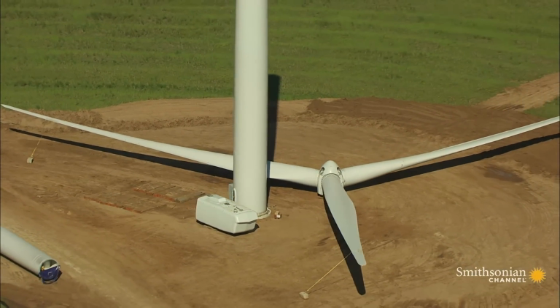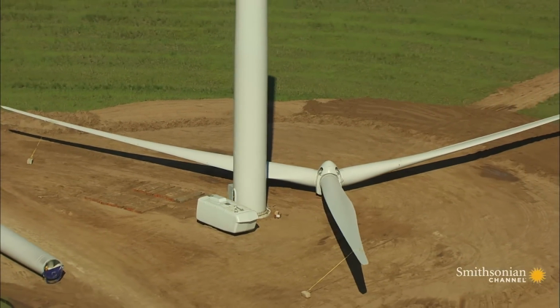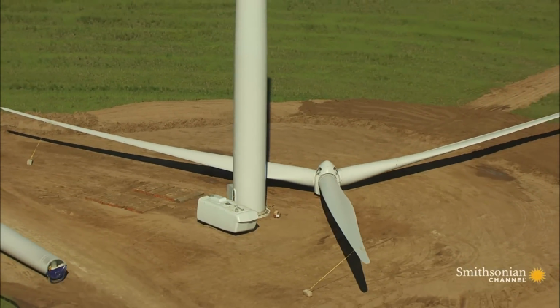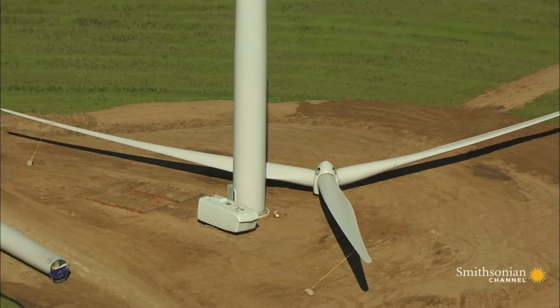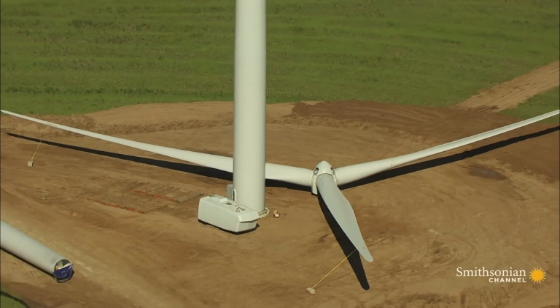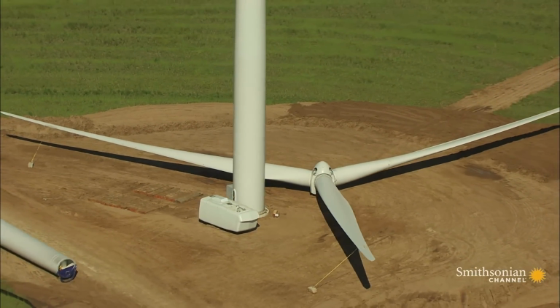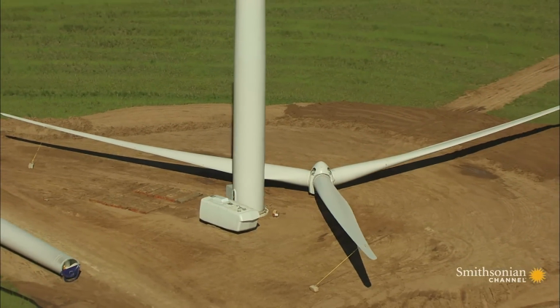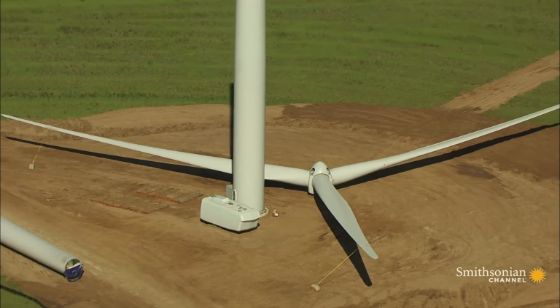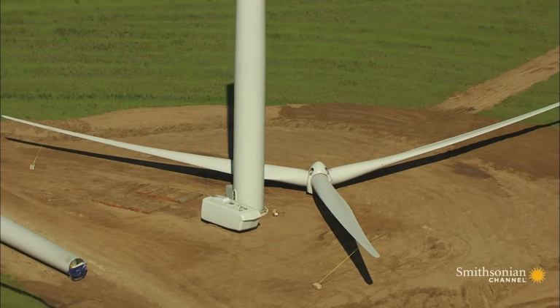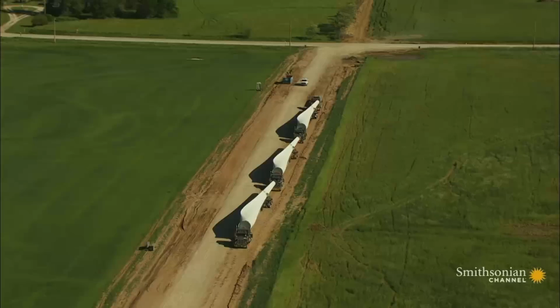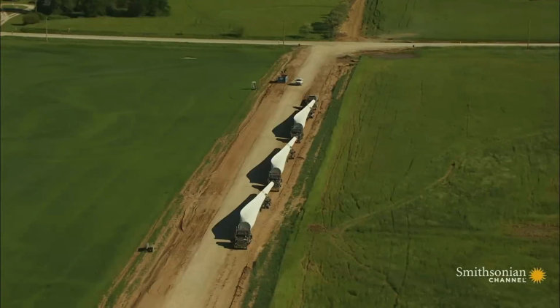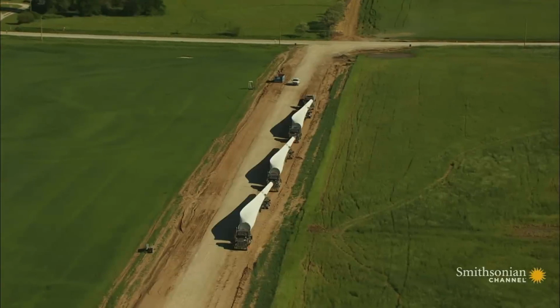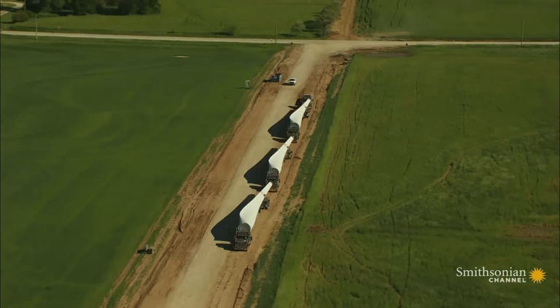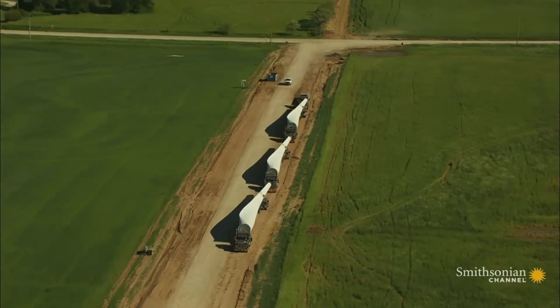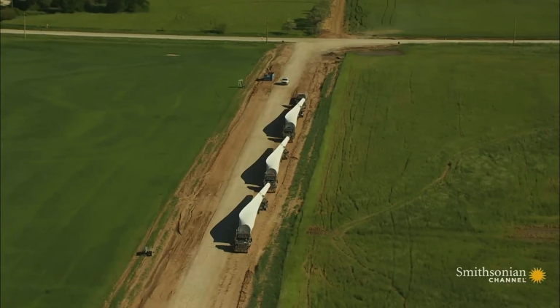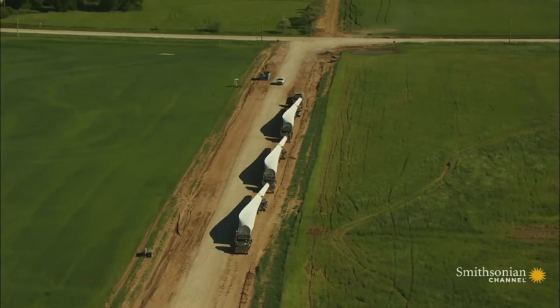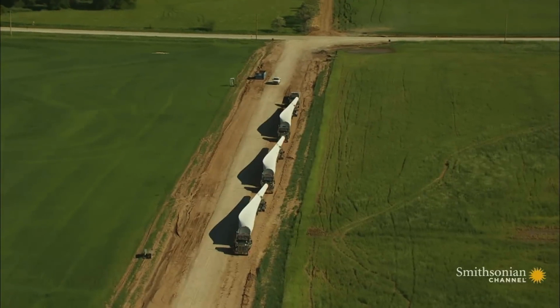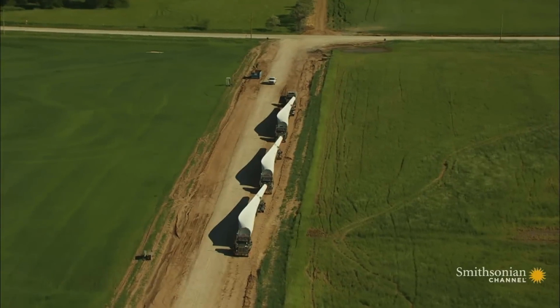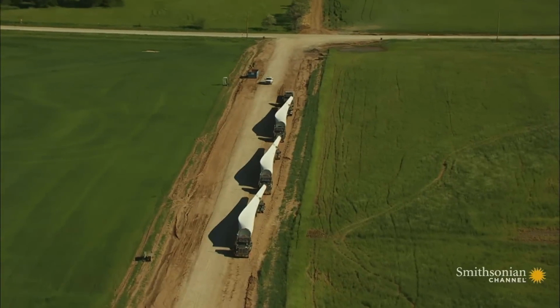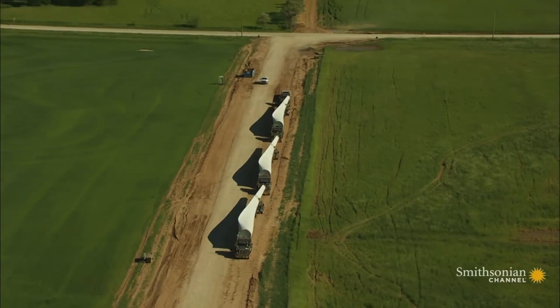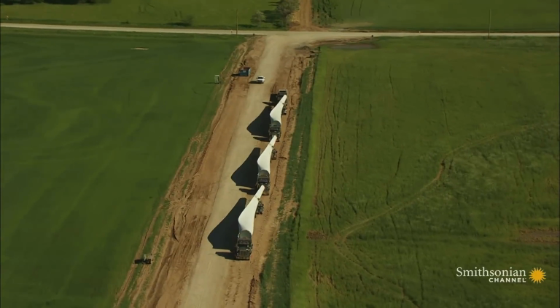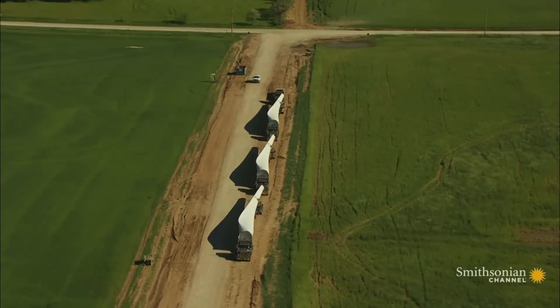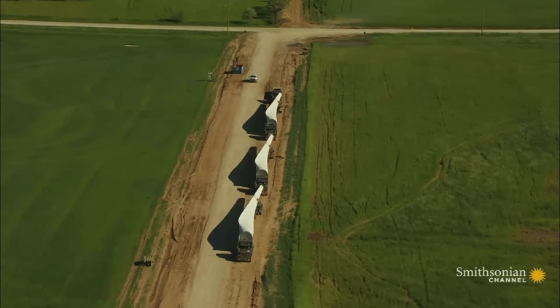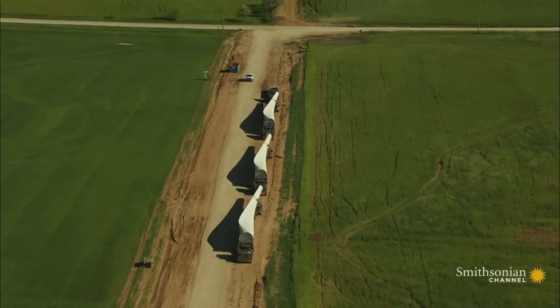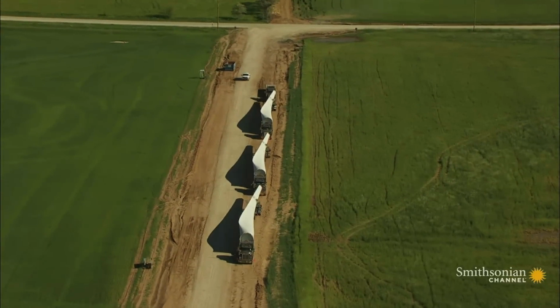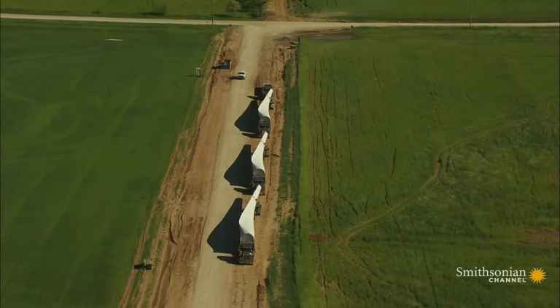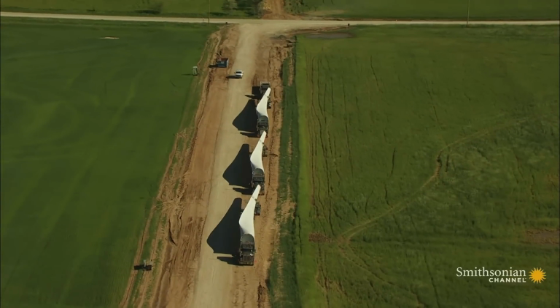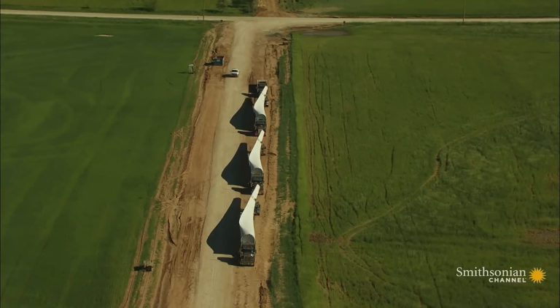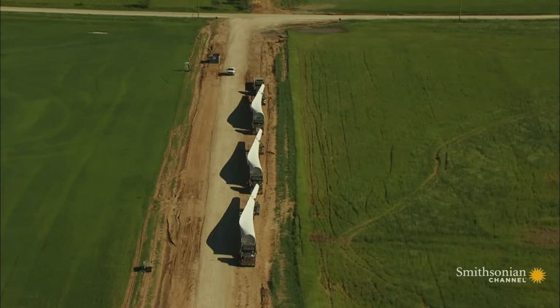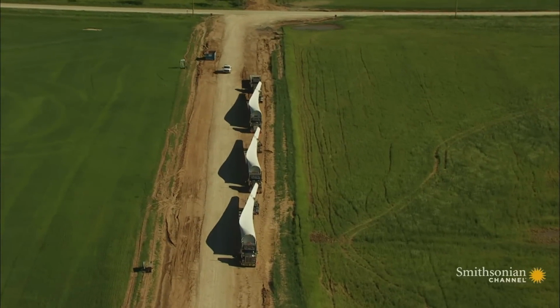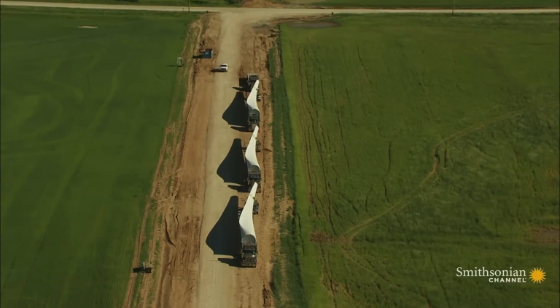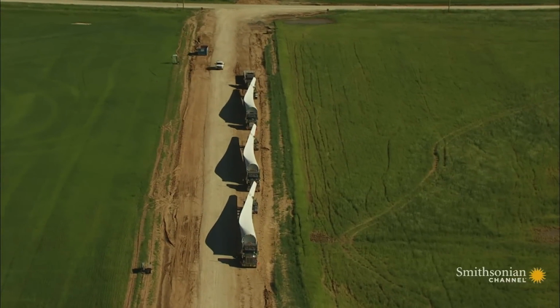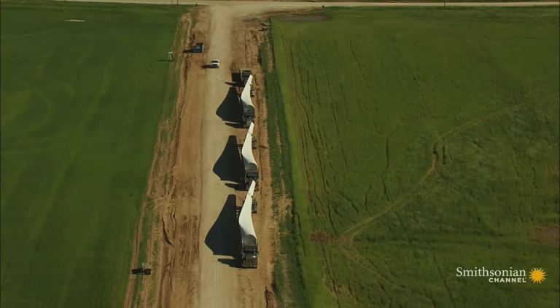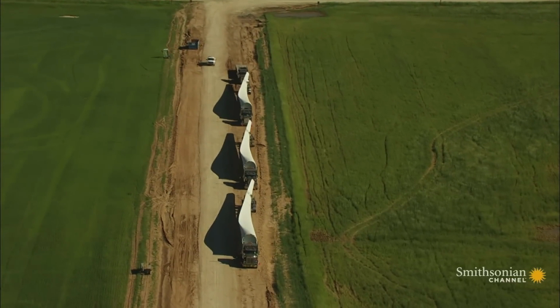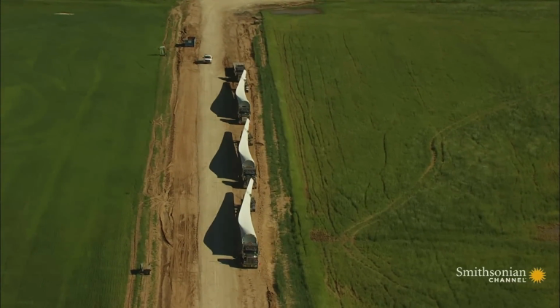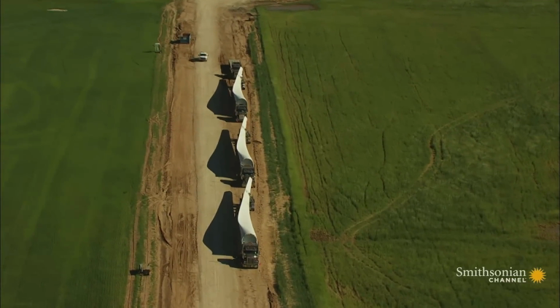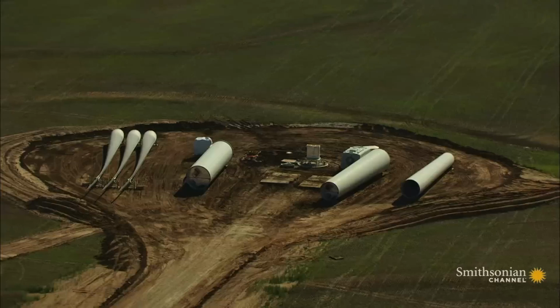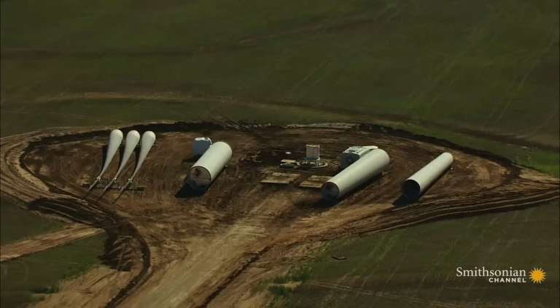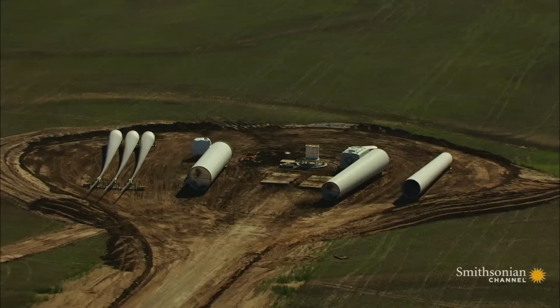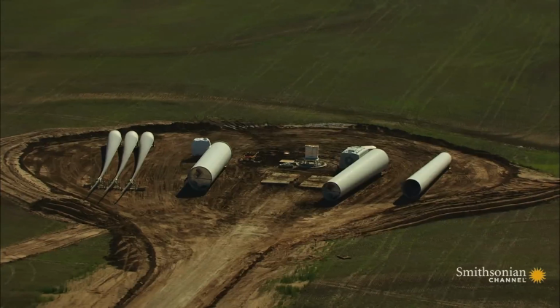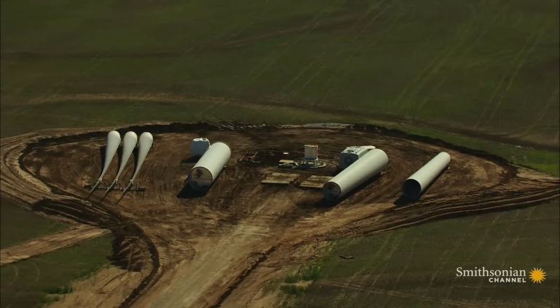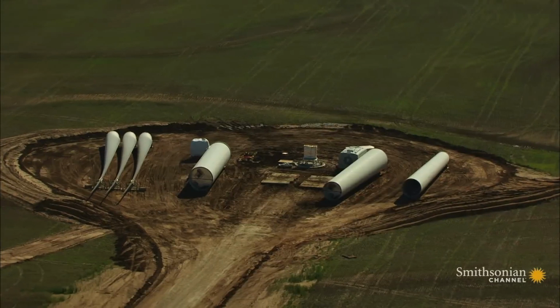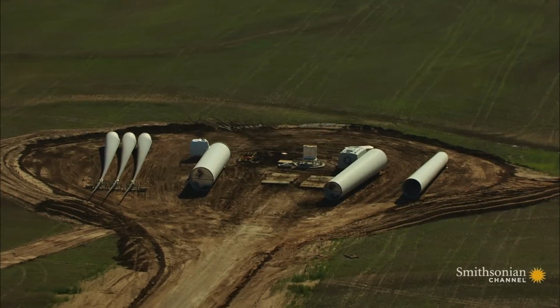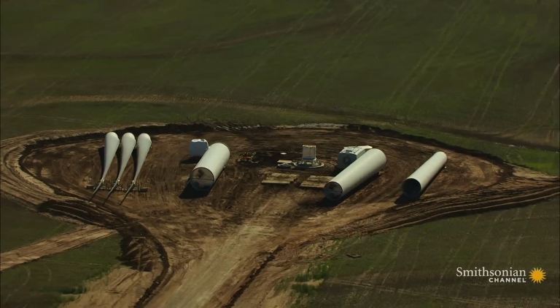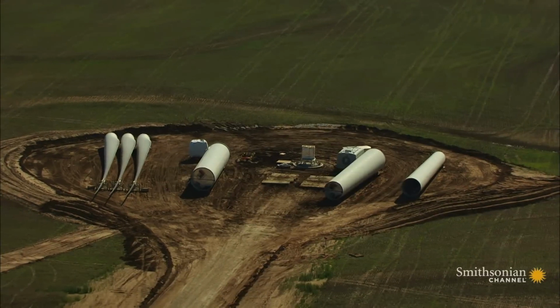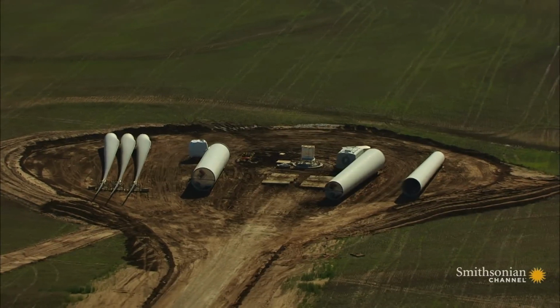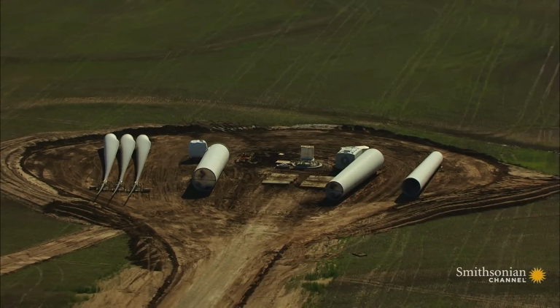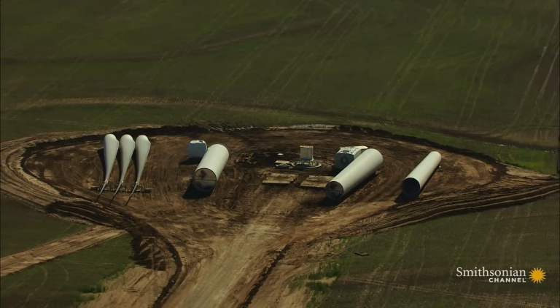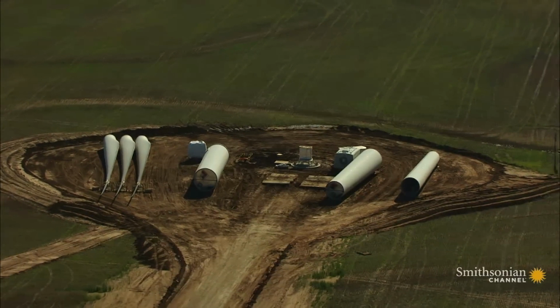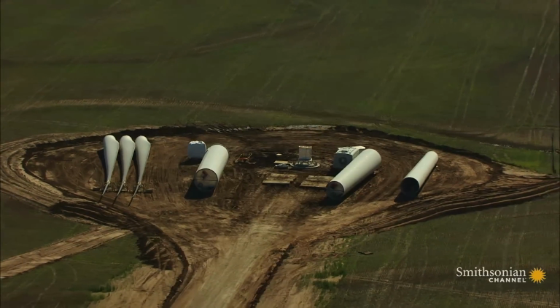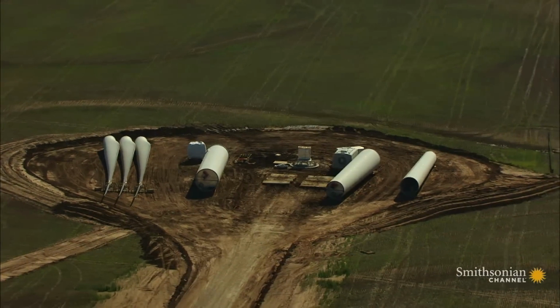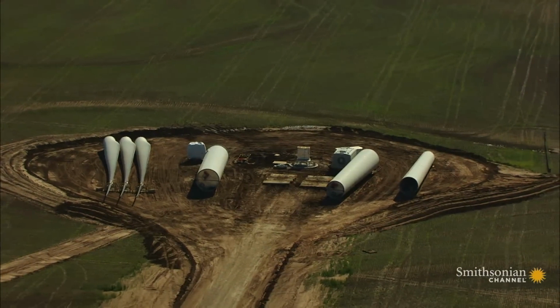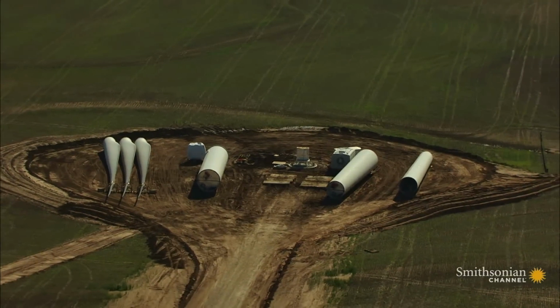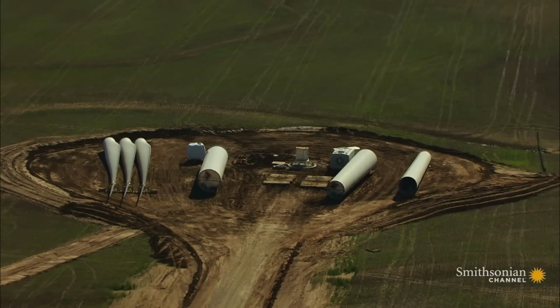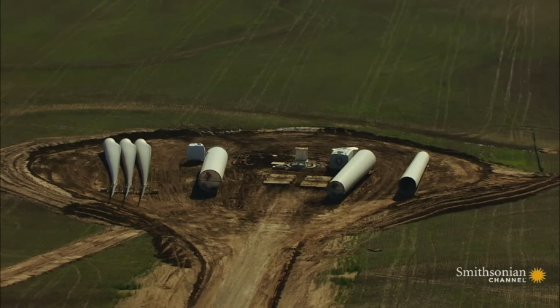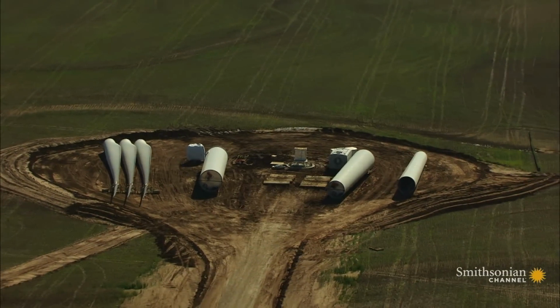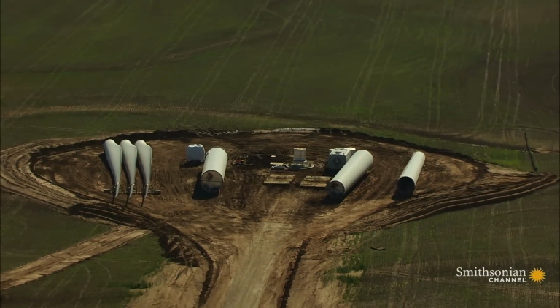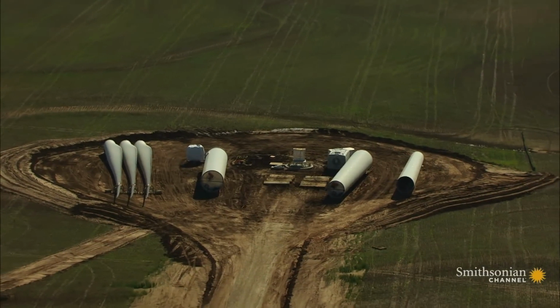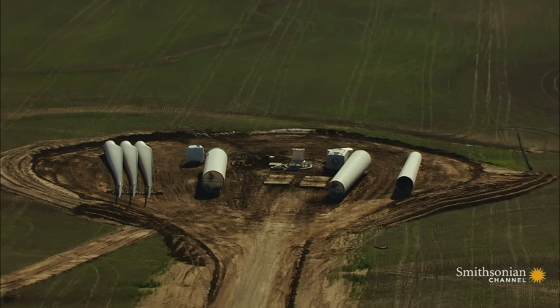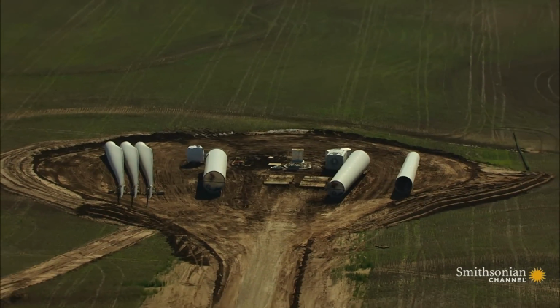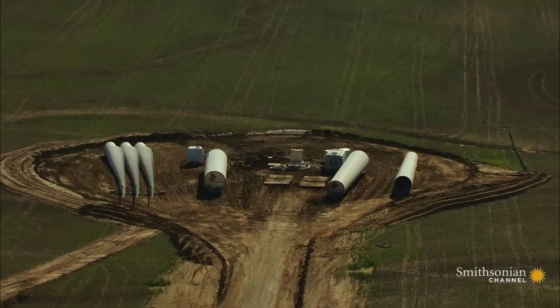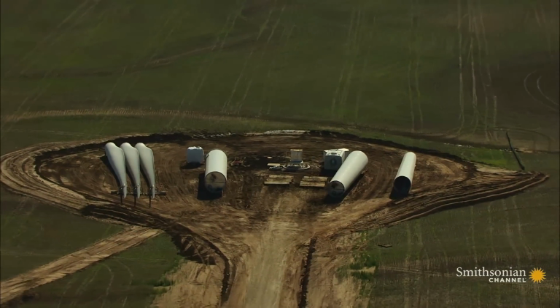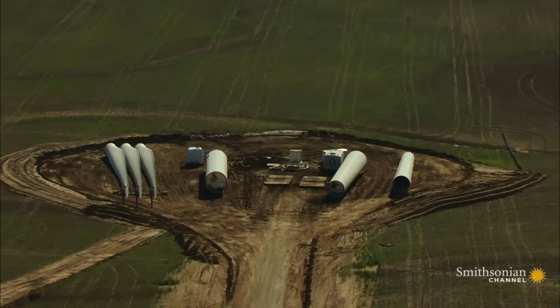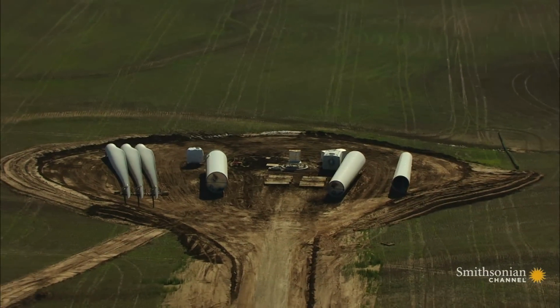Each windmill arrives at Flat Ridge in pieces. Its parts are then spread out on the prairie, and the work begins.